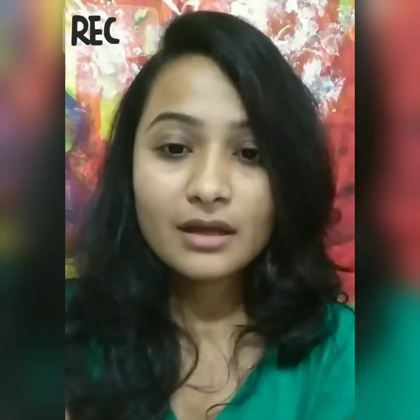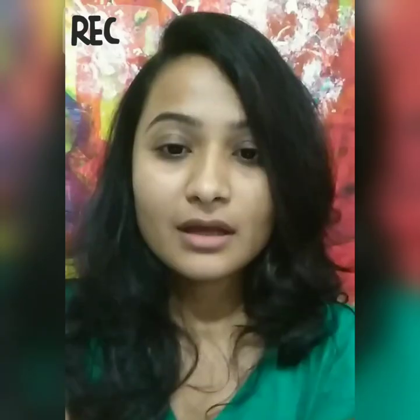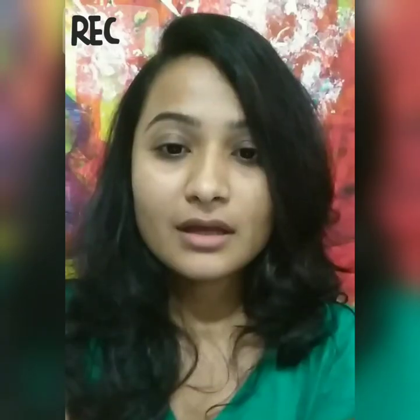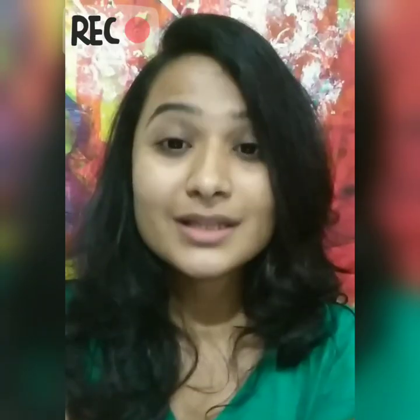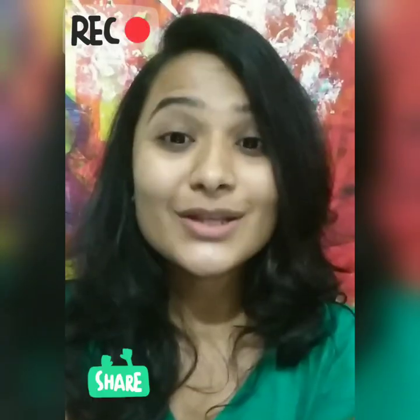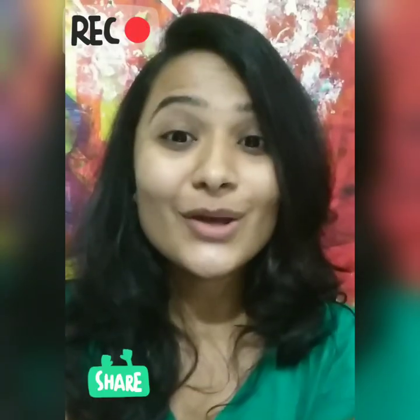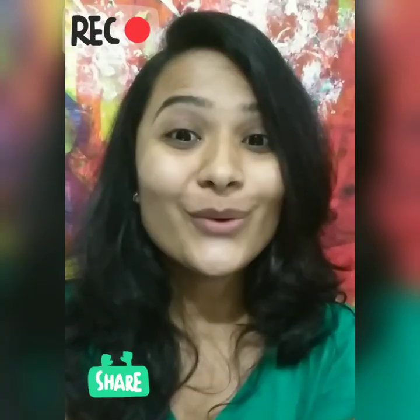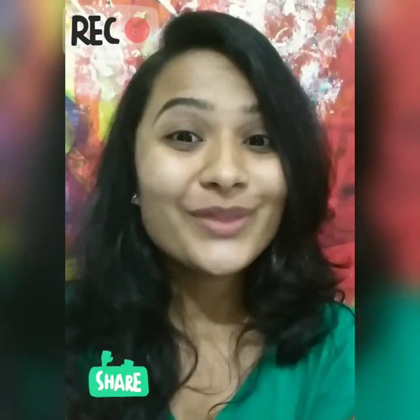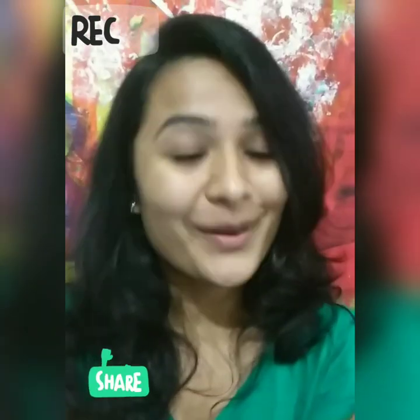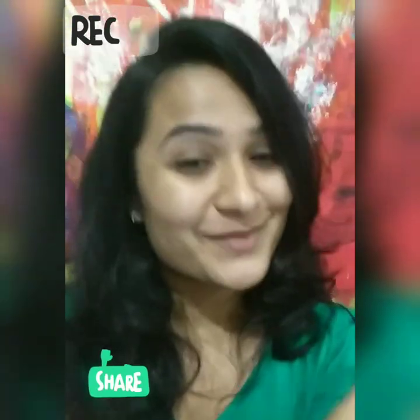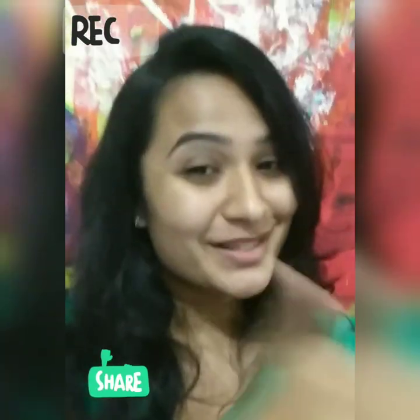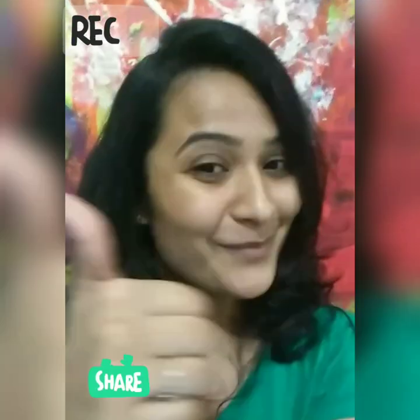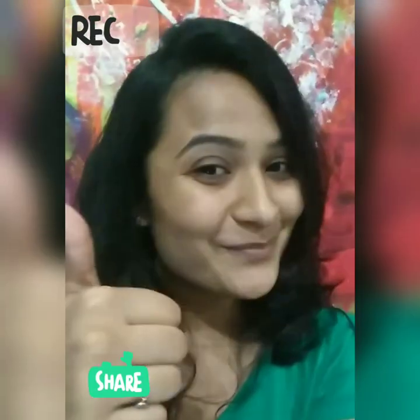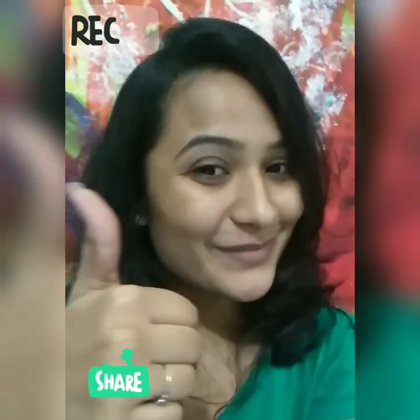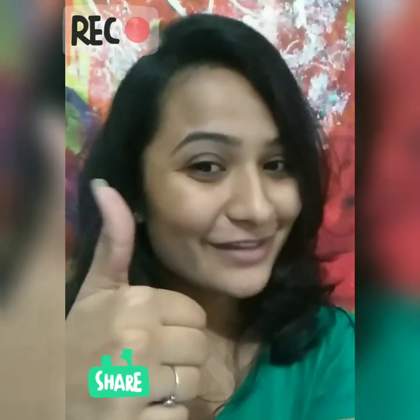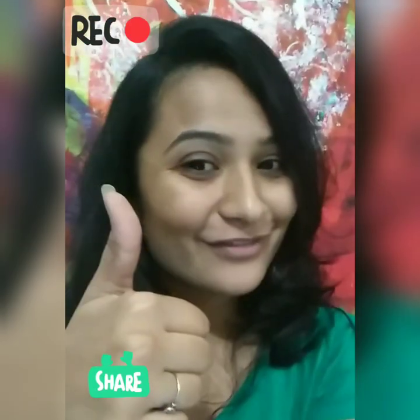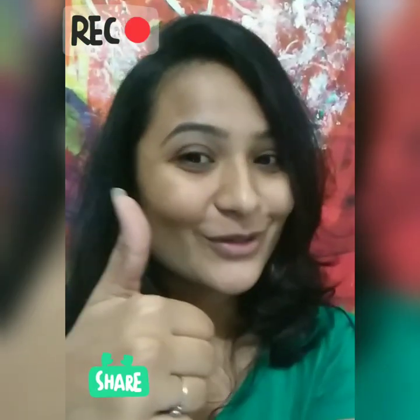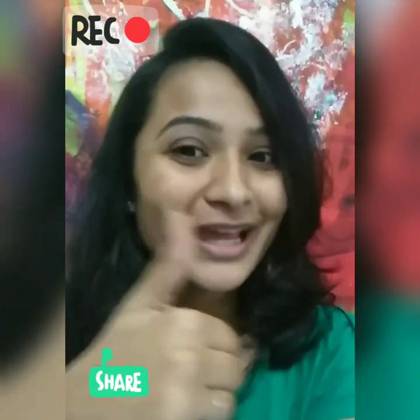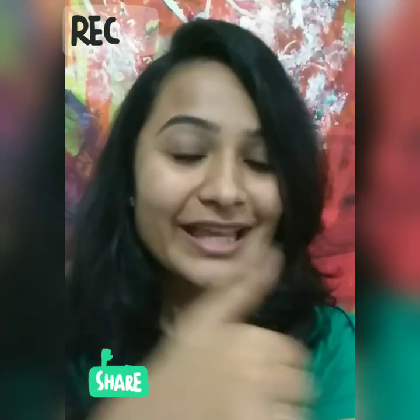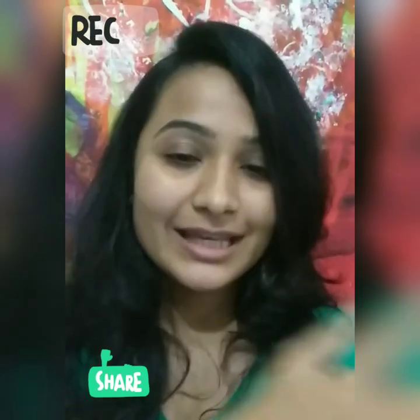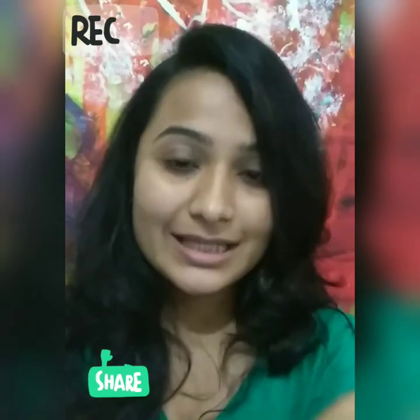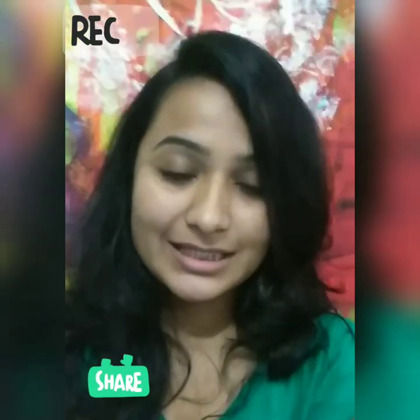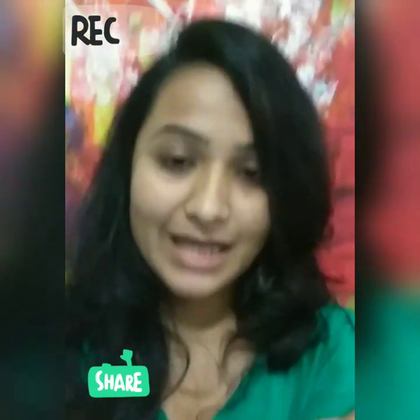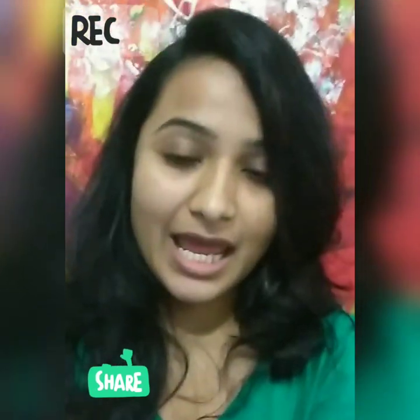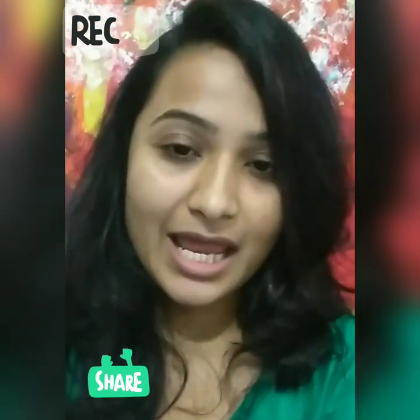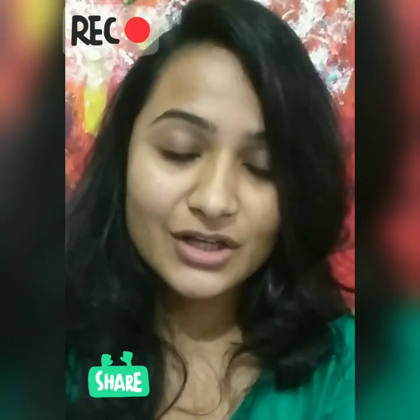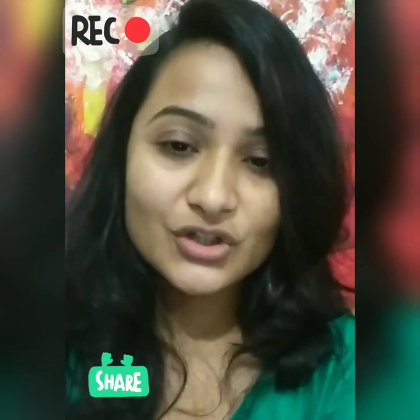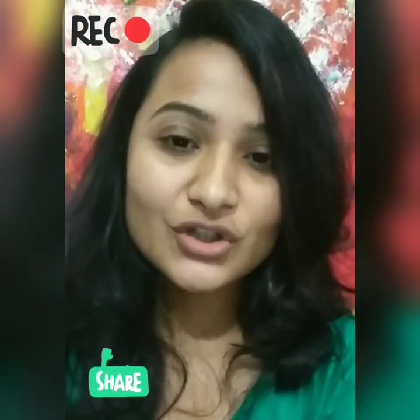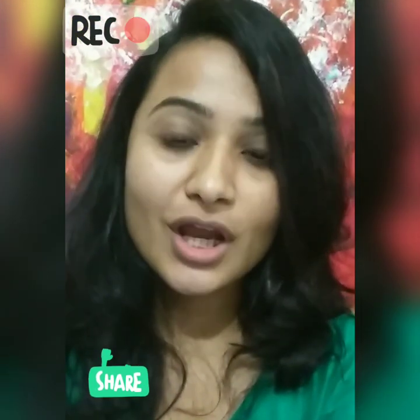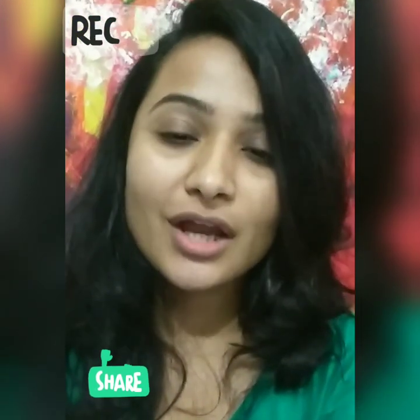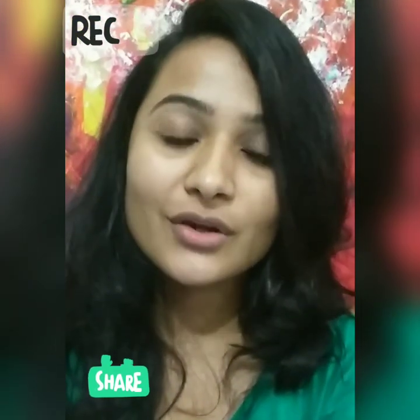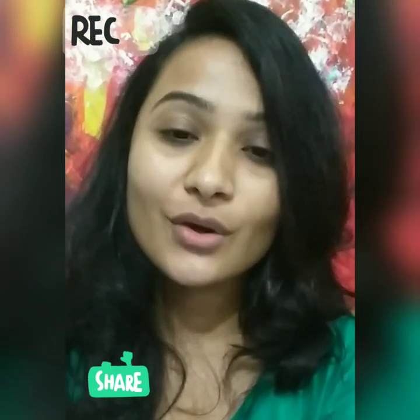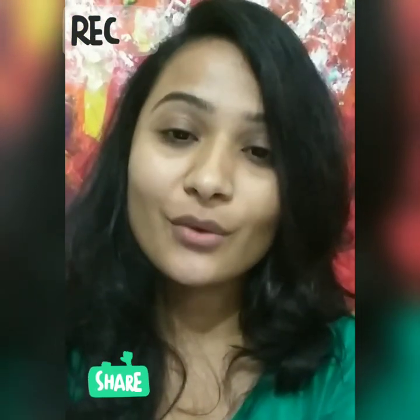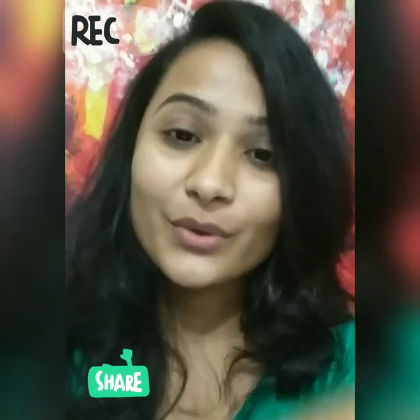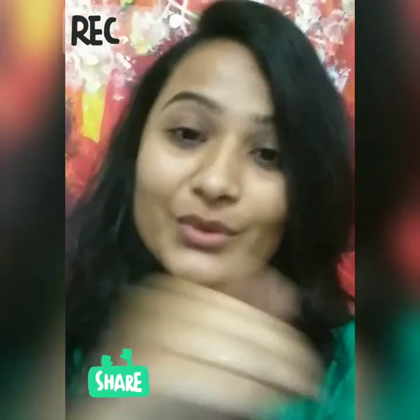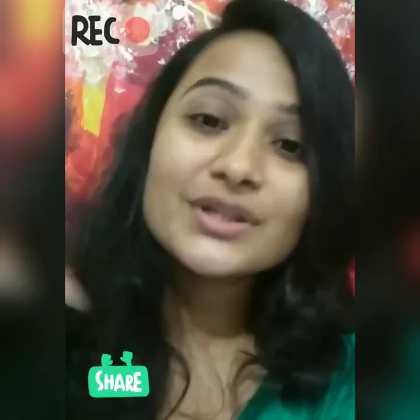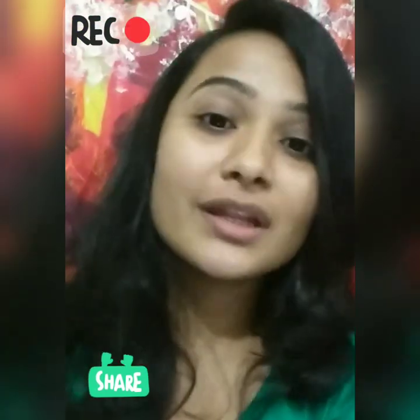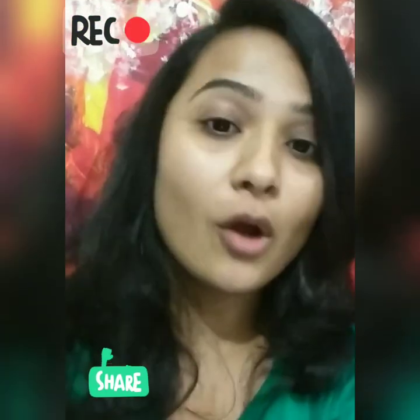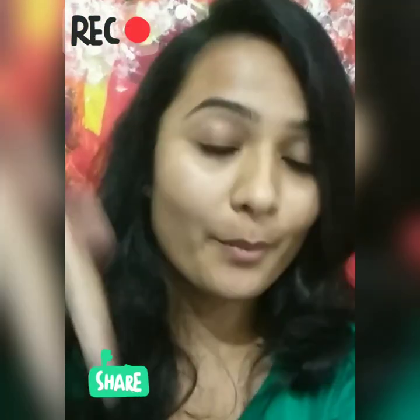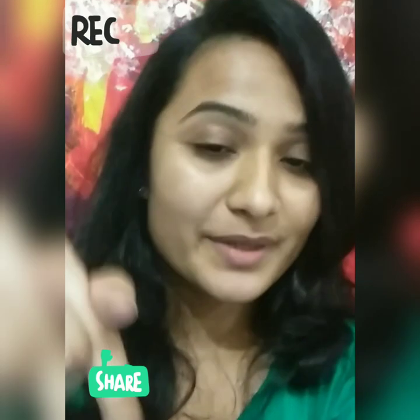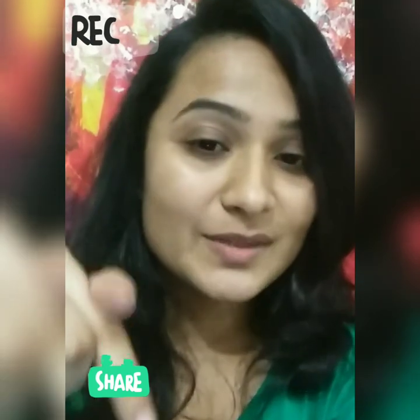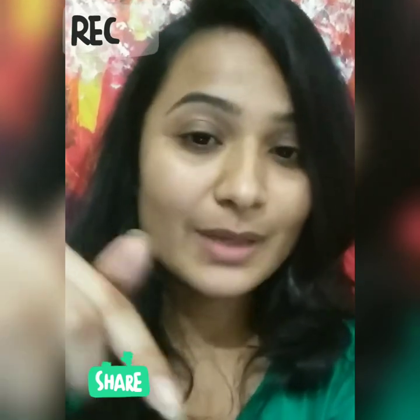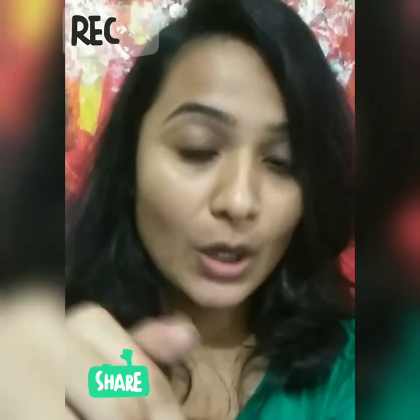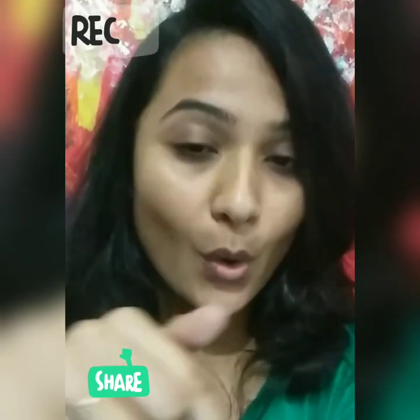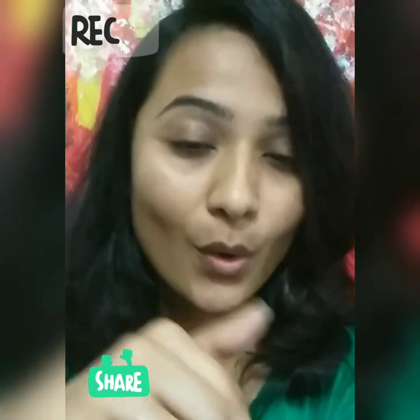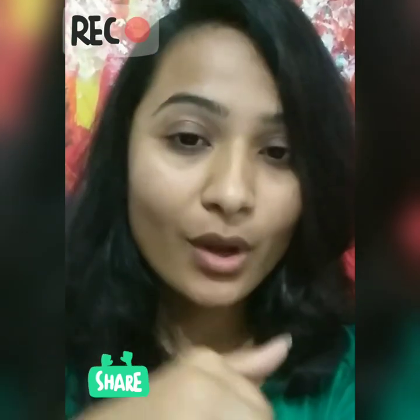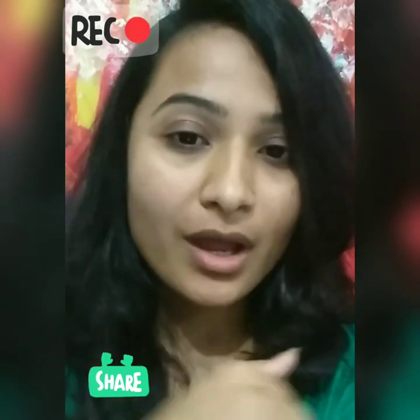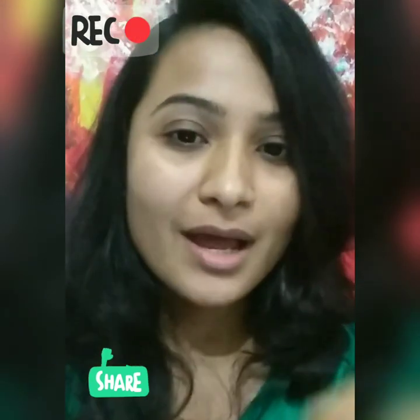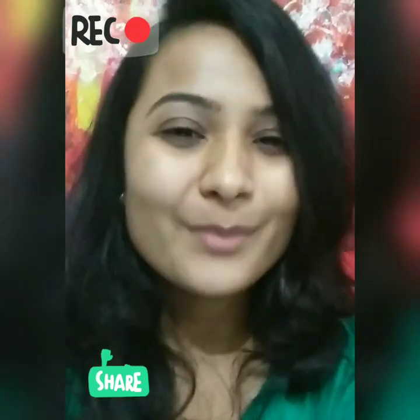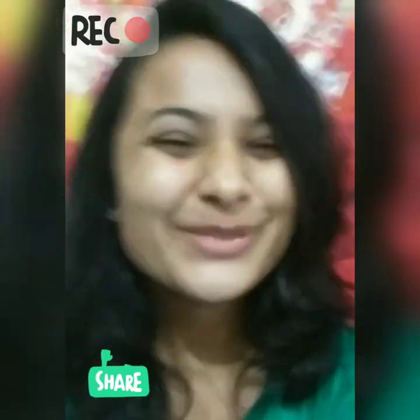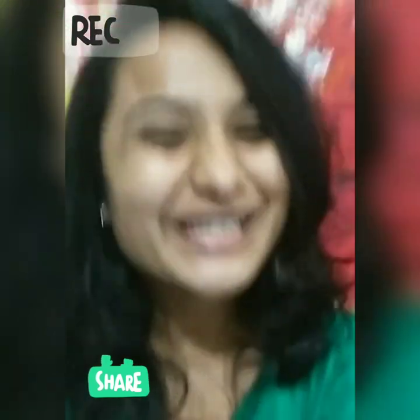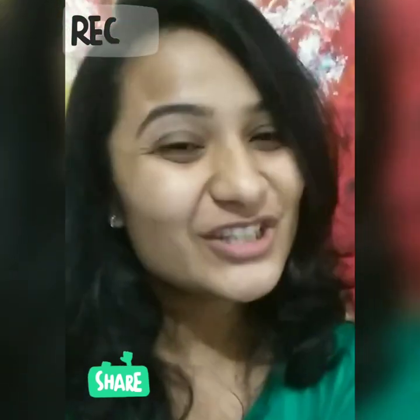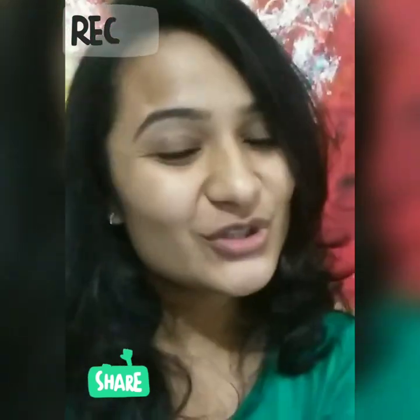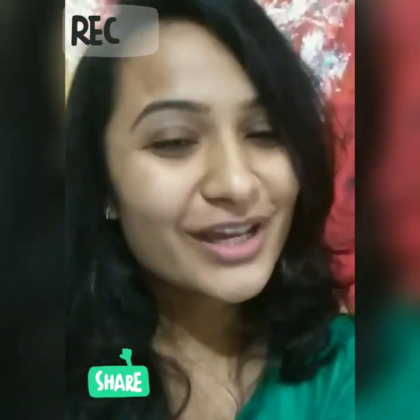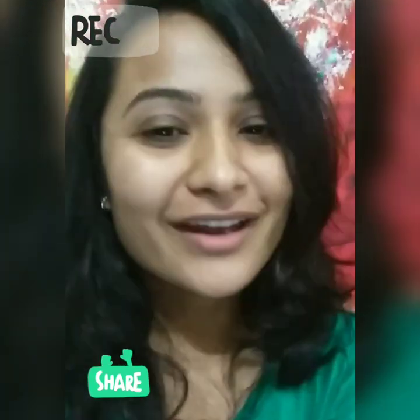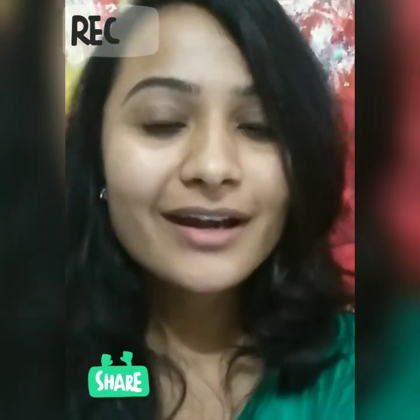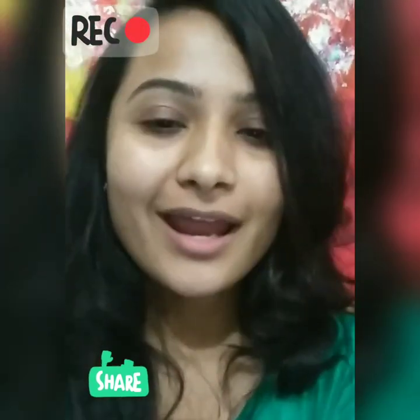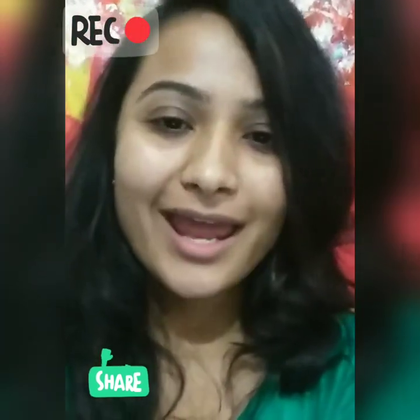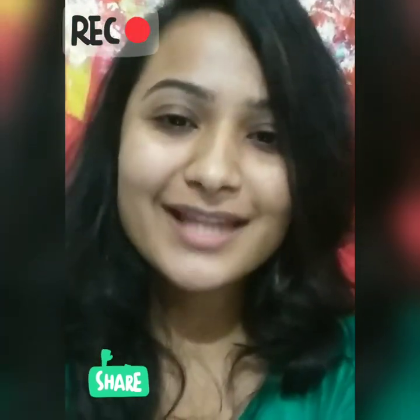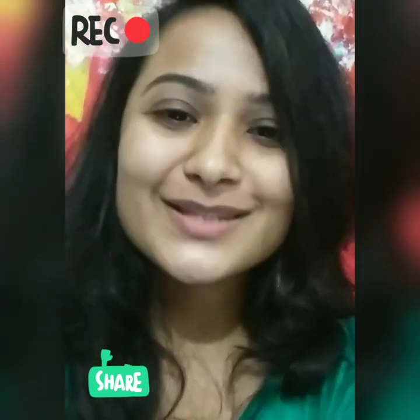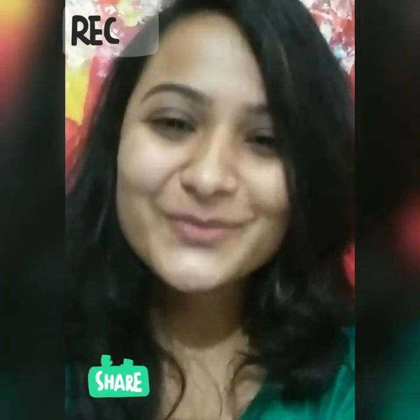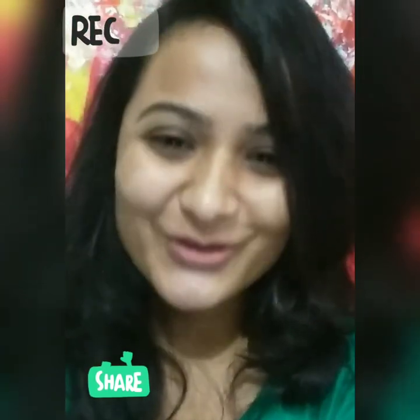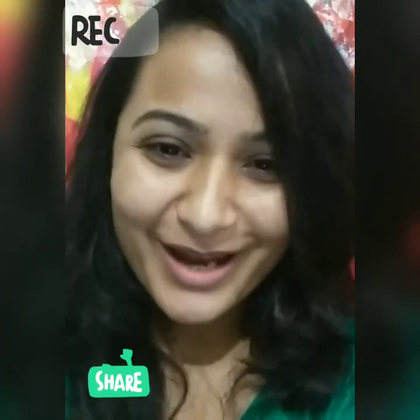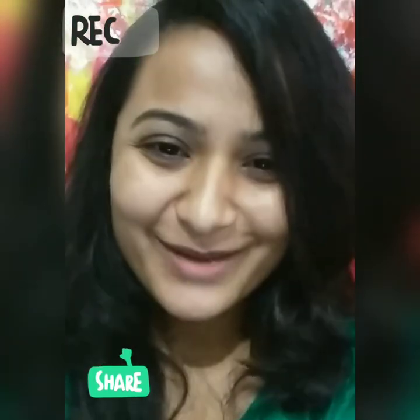Thumbs up if you like it and share your views in the comments below. Please share and subscribe.